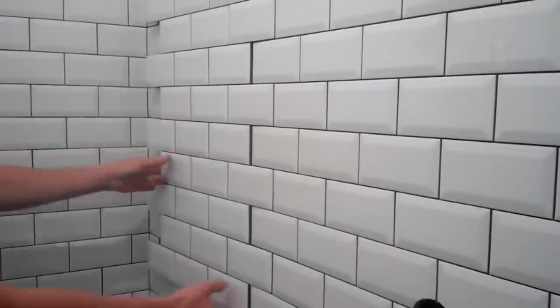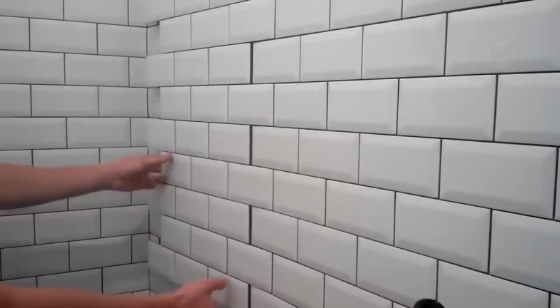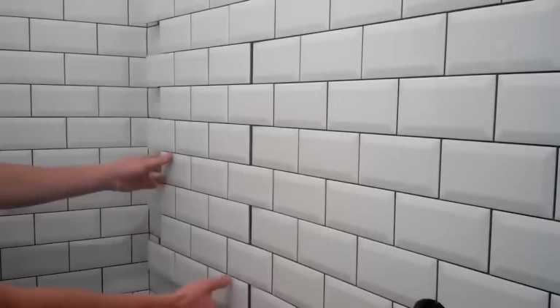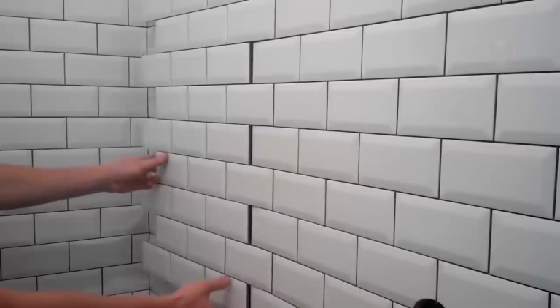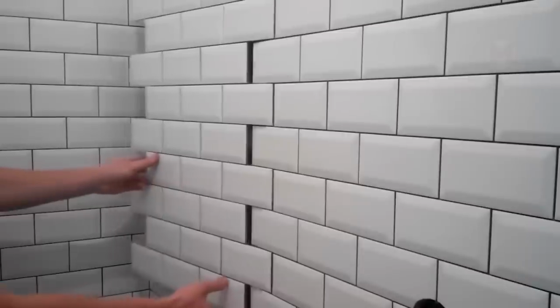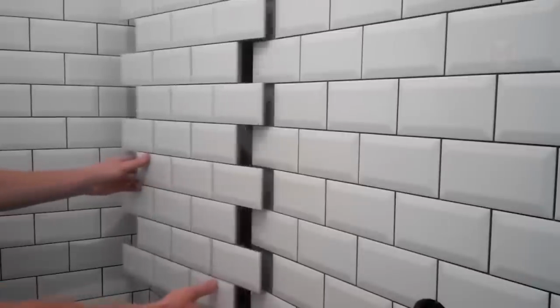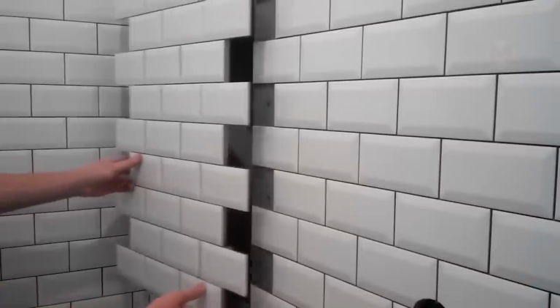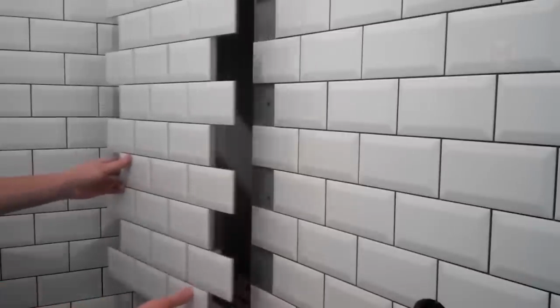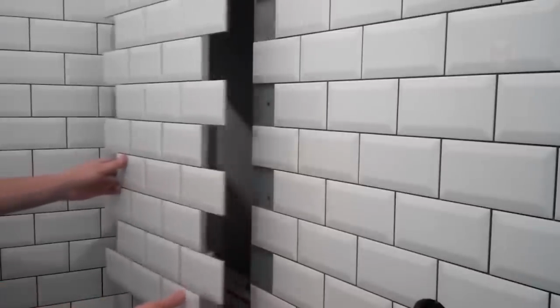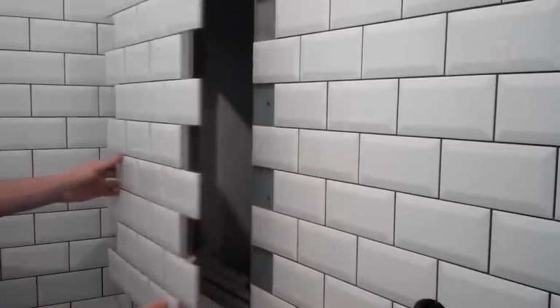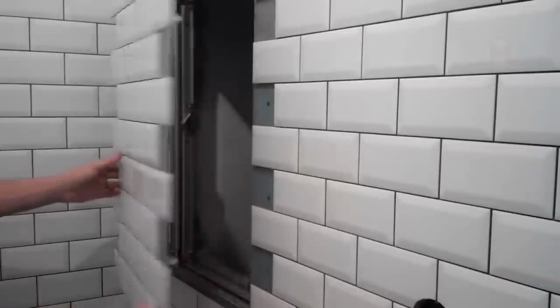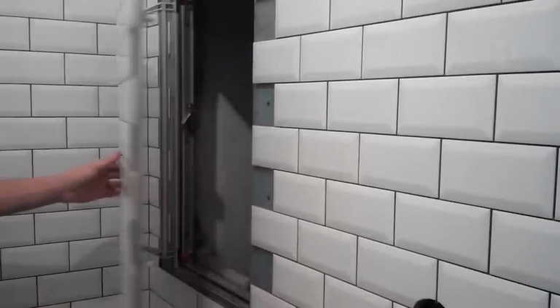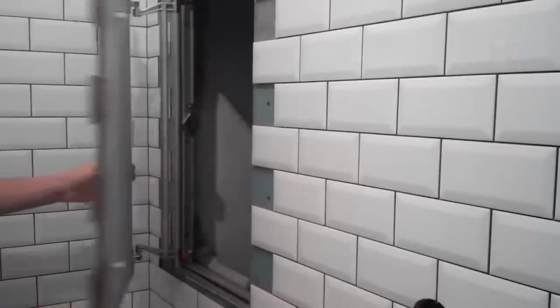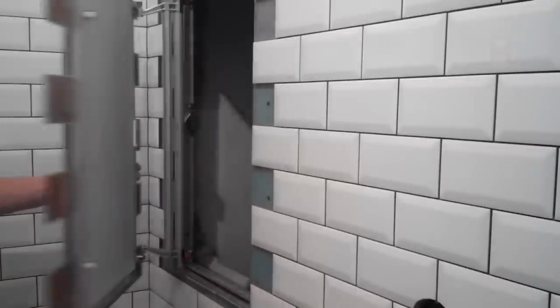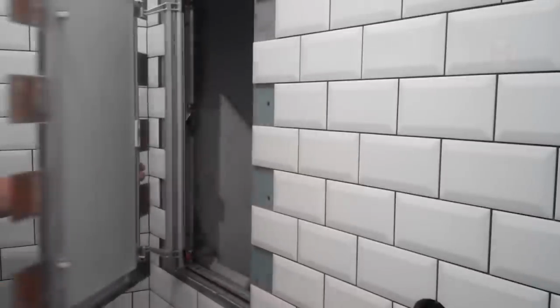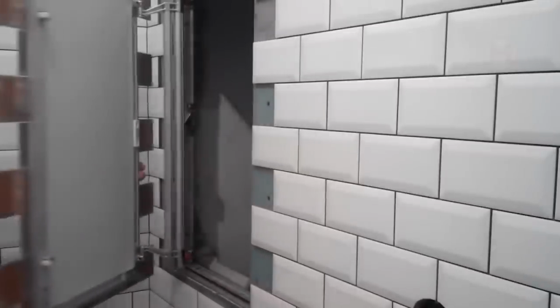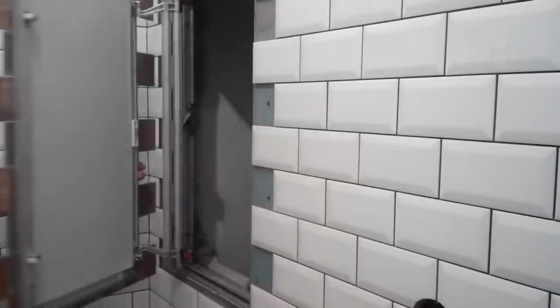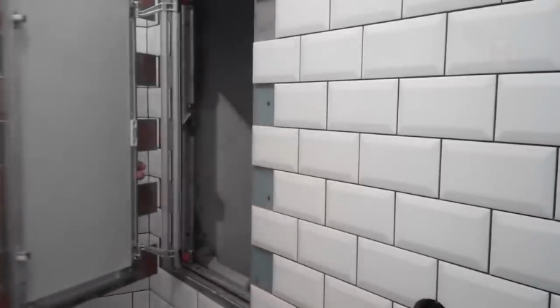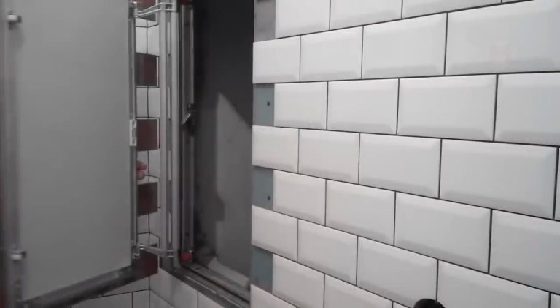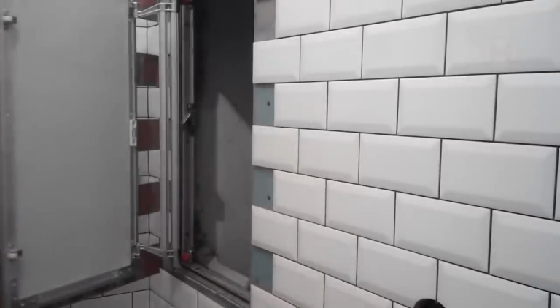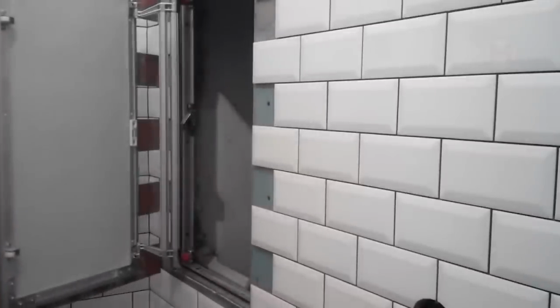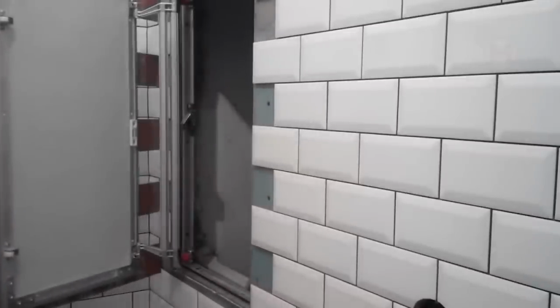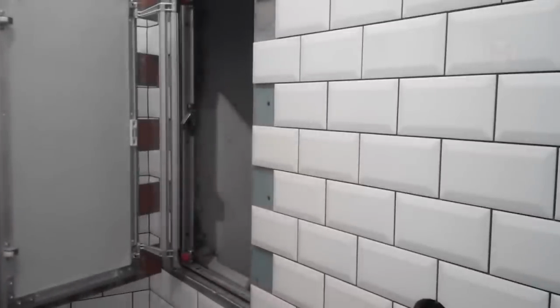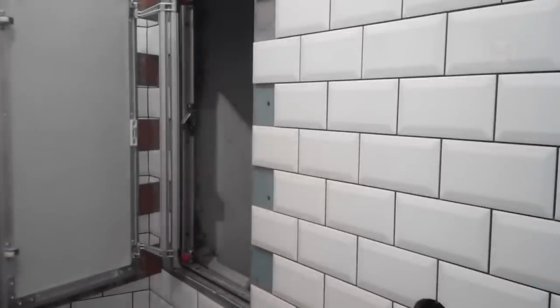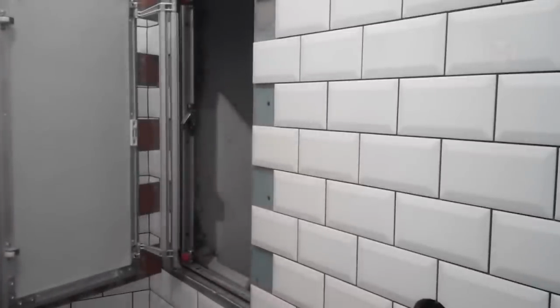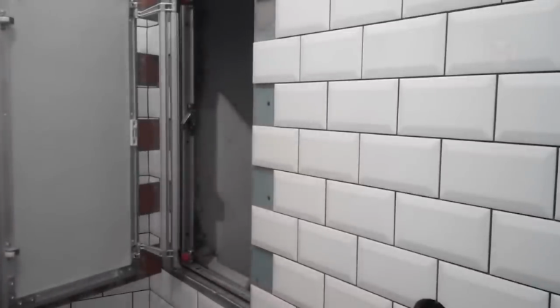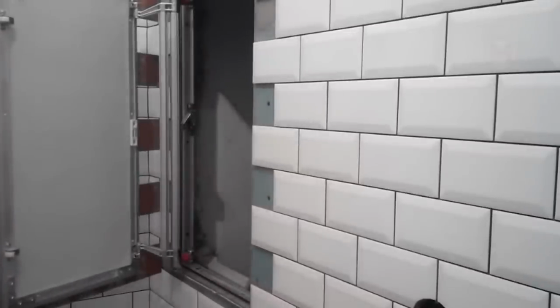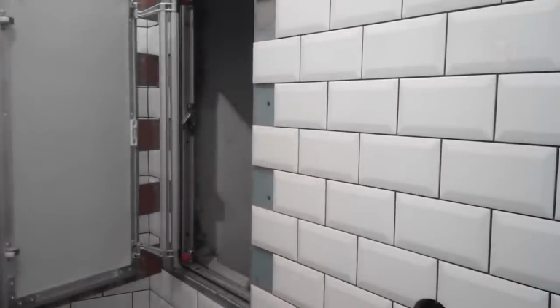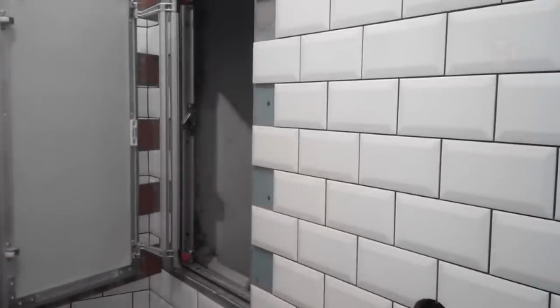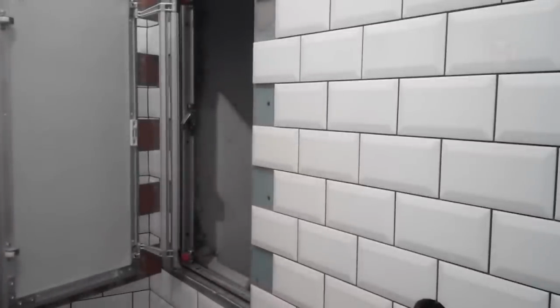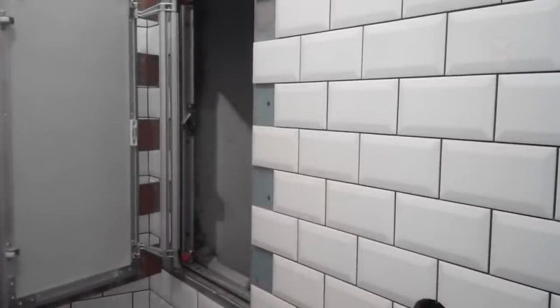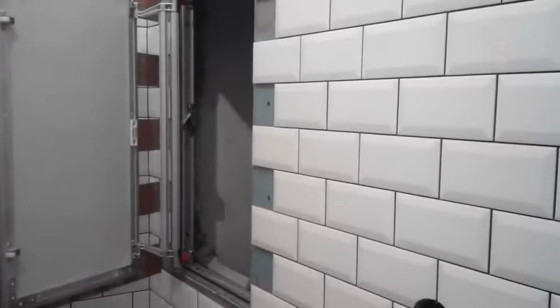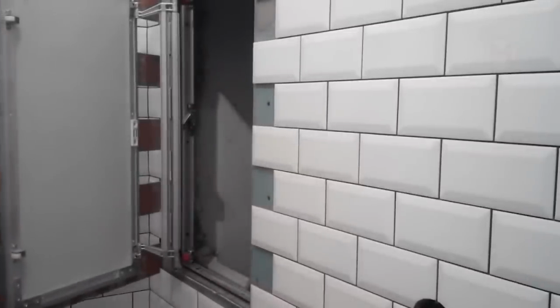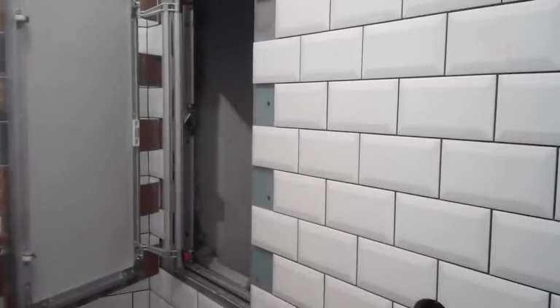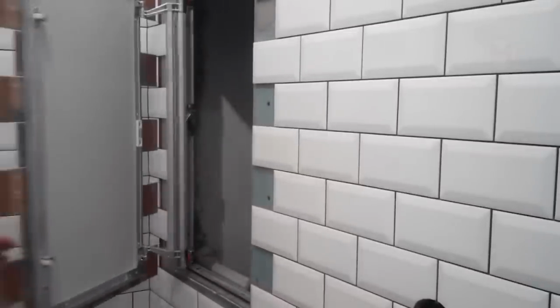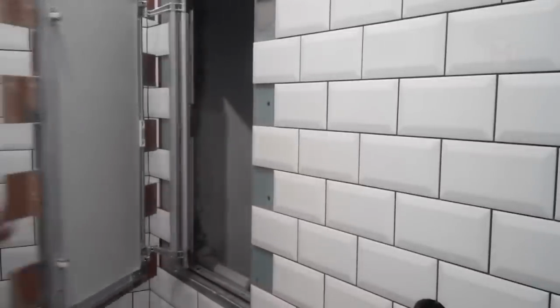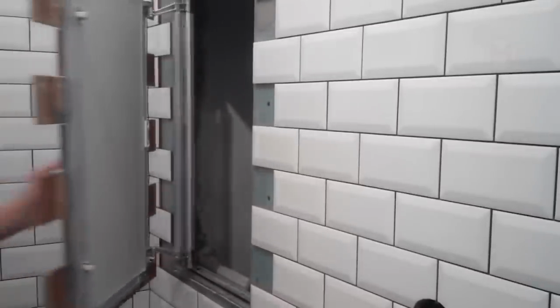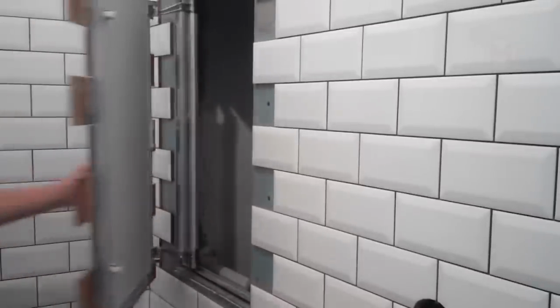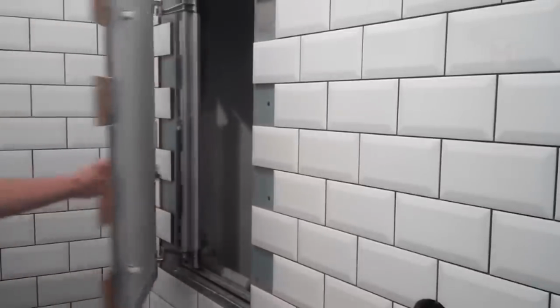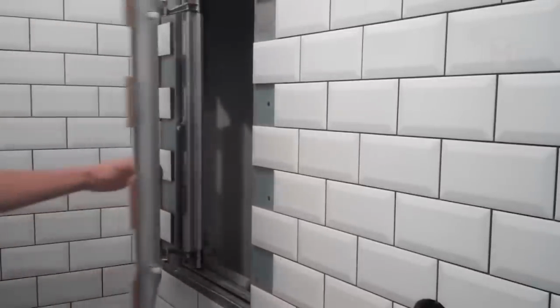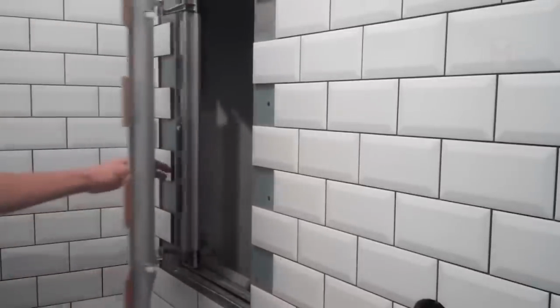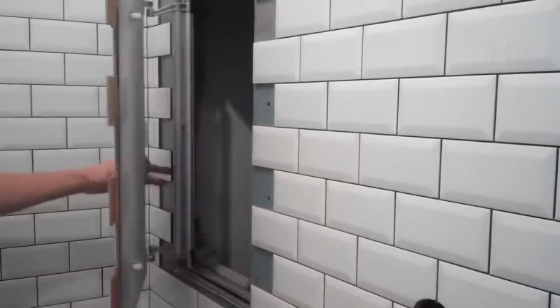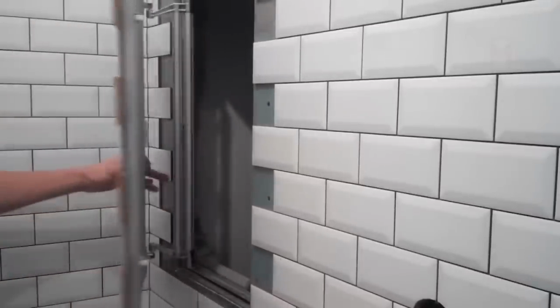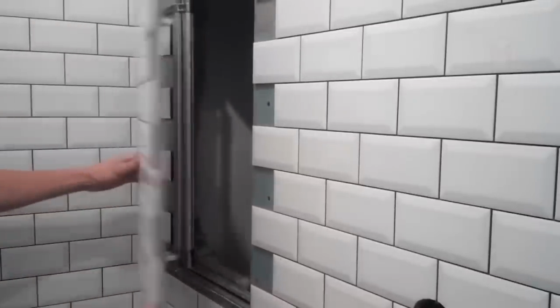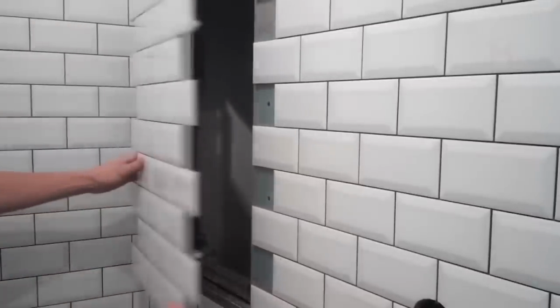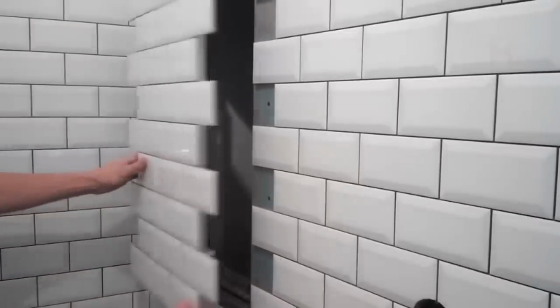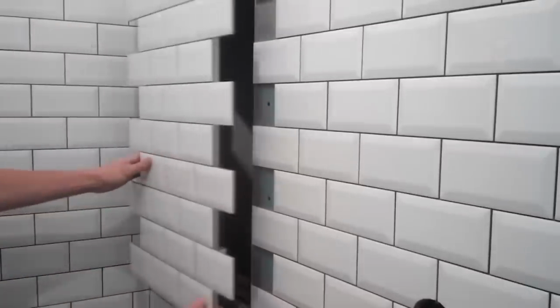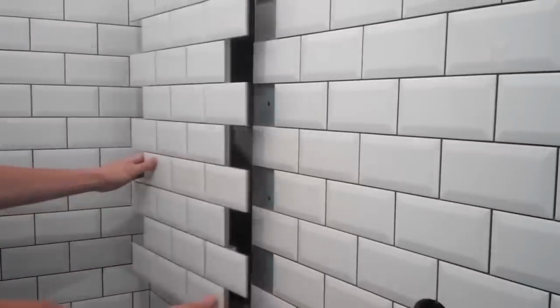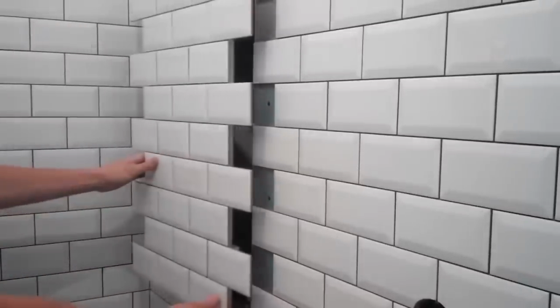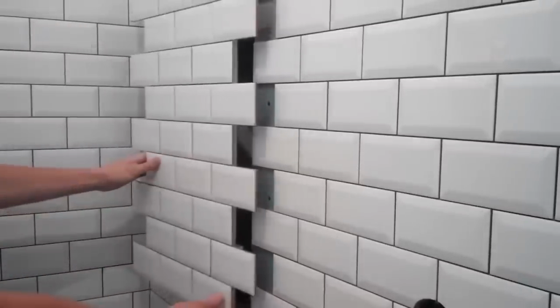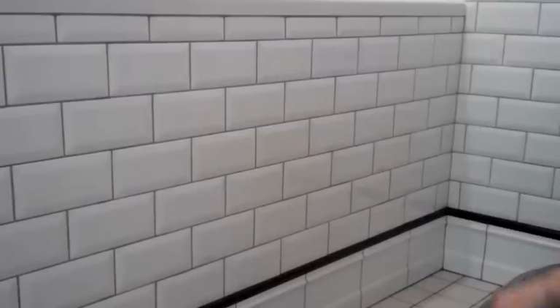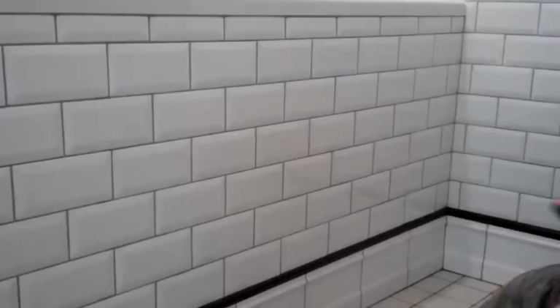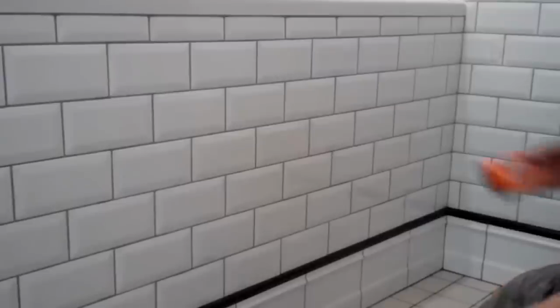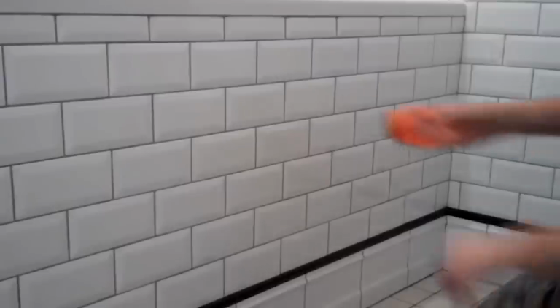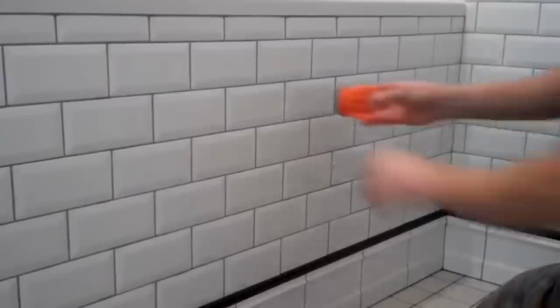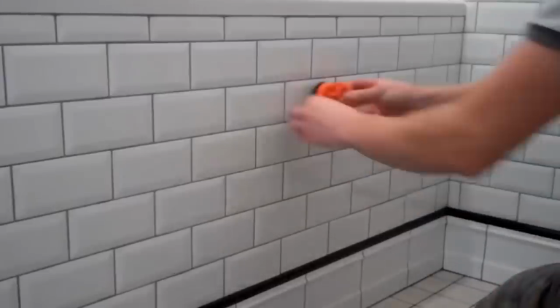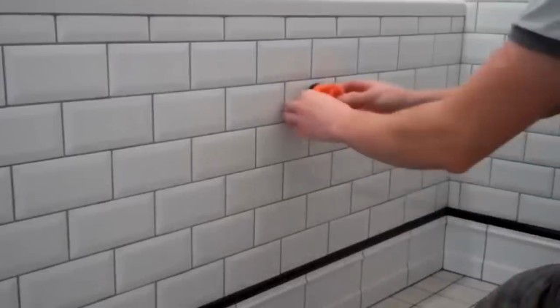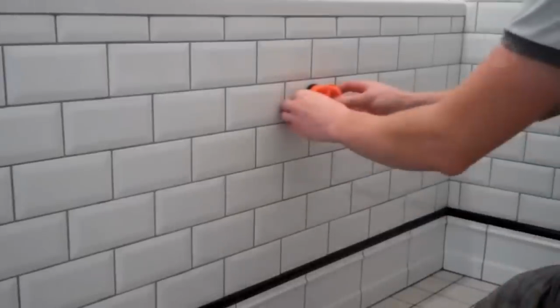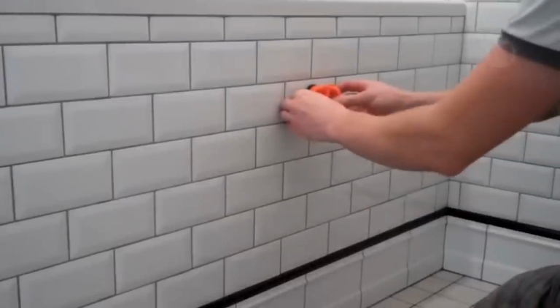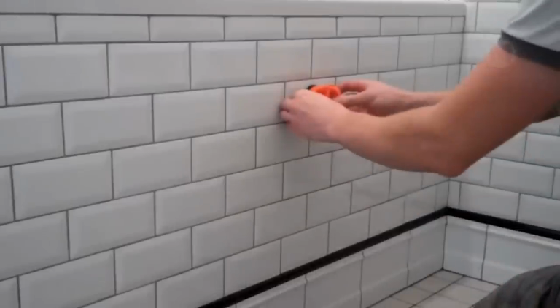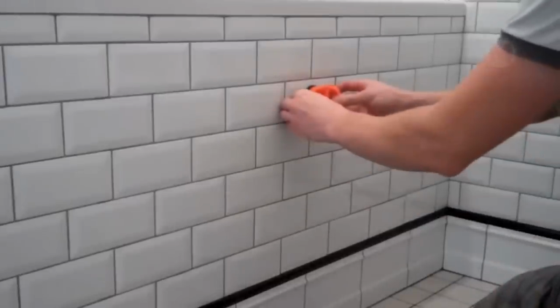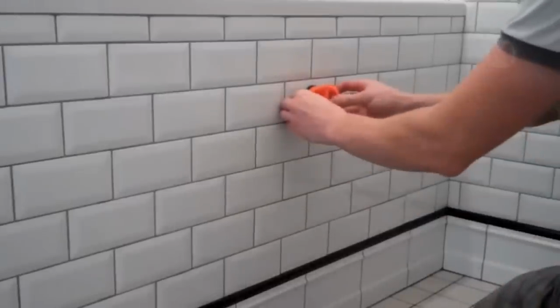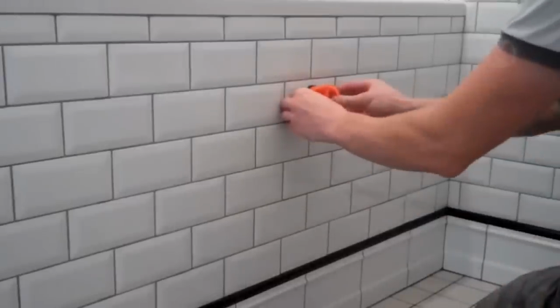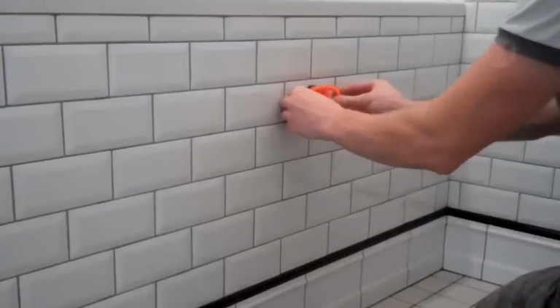If you want to elegantly hide your plumbing and make the bathroom safer and more spacious, then such hidden doors will be an excellent option.